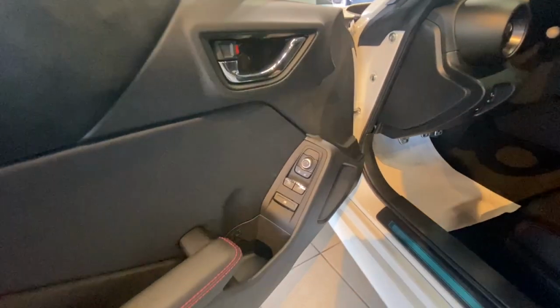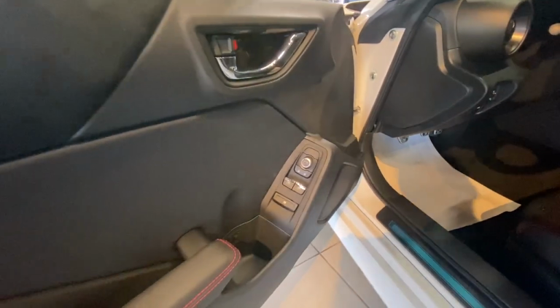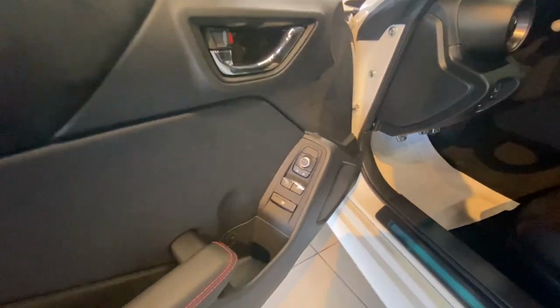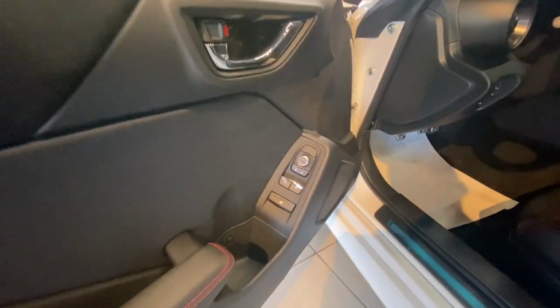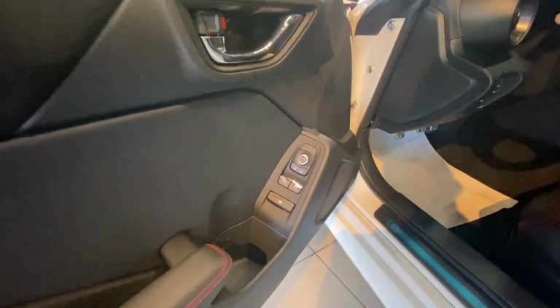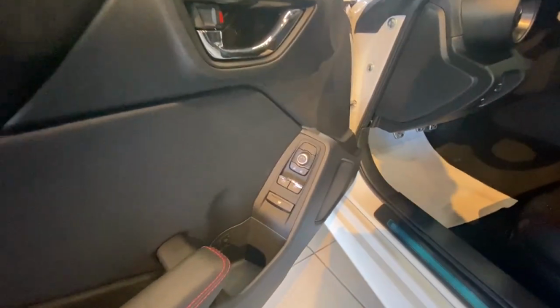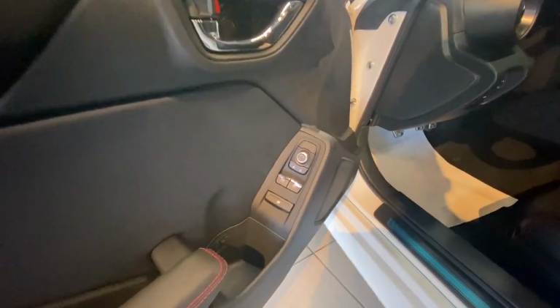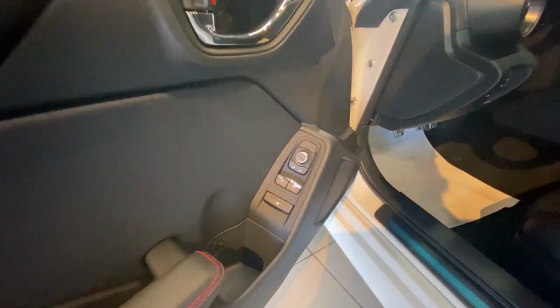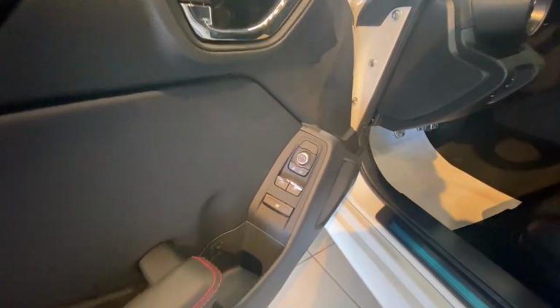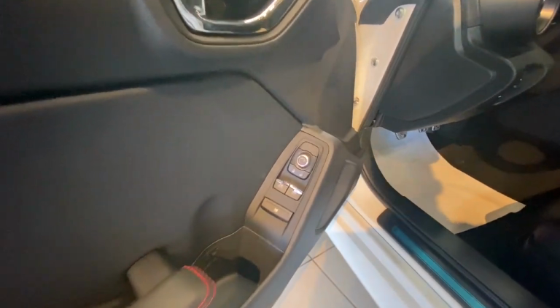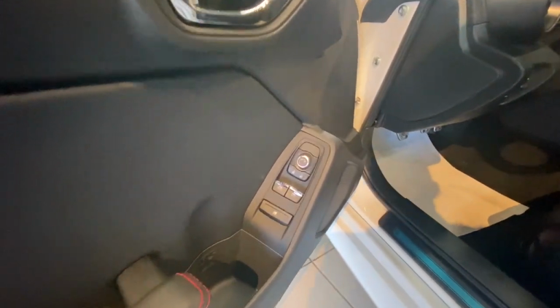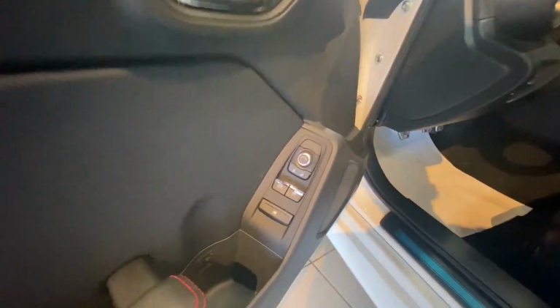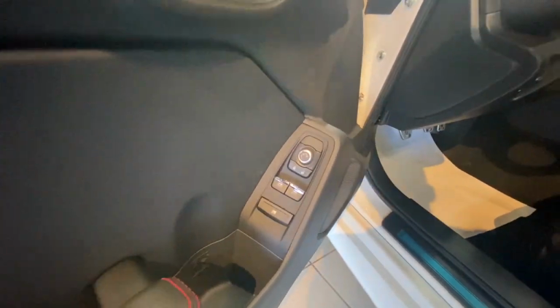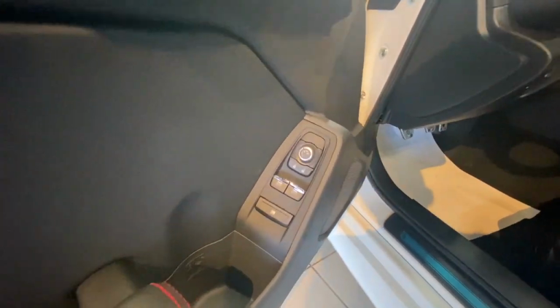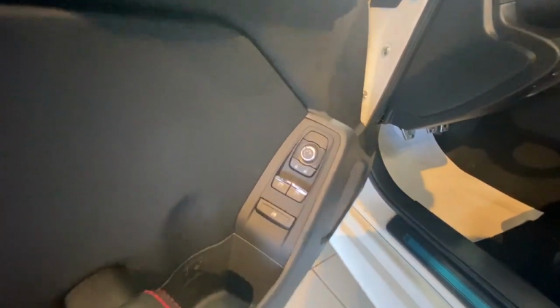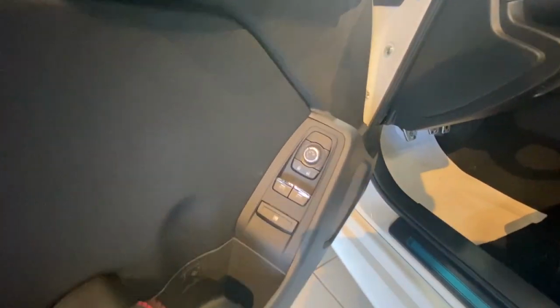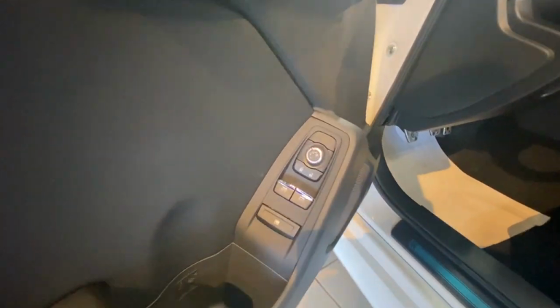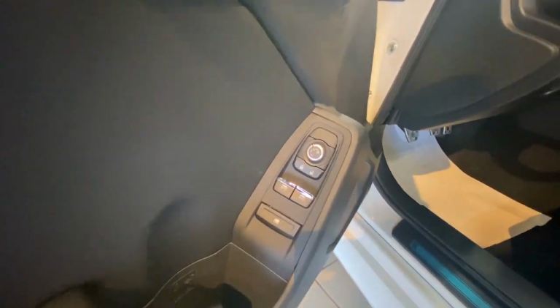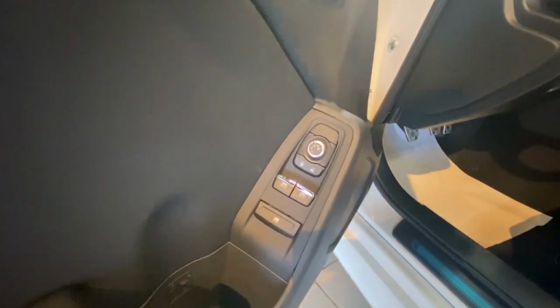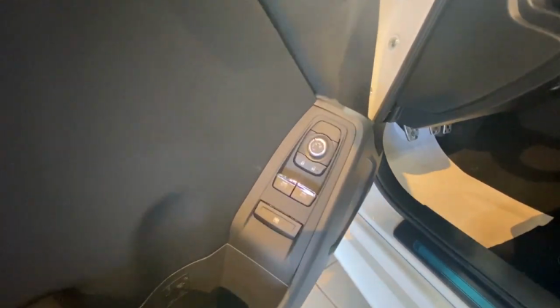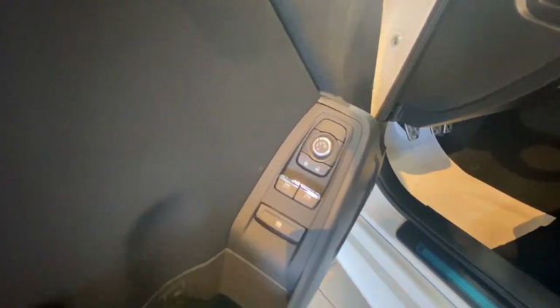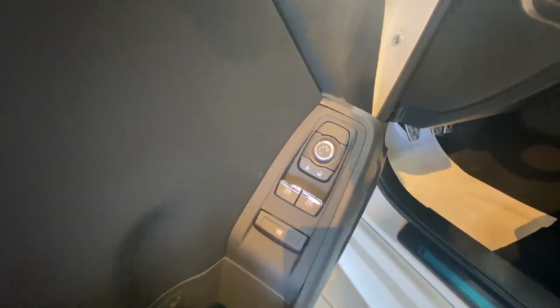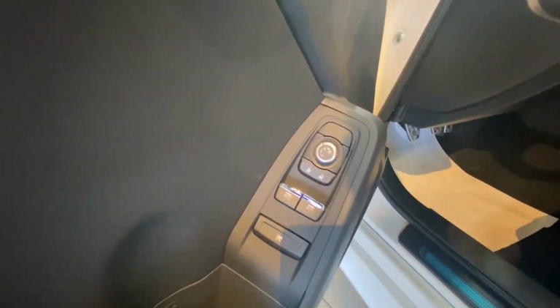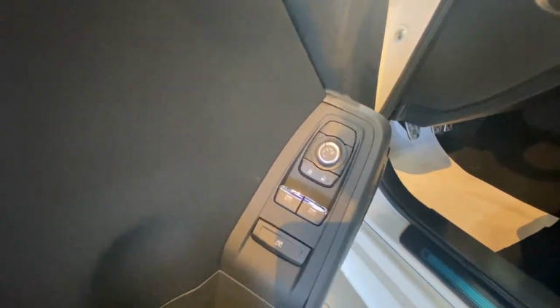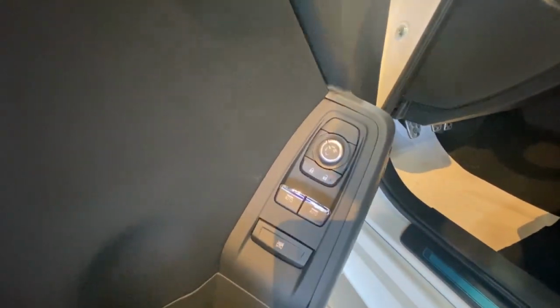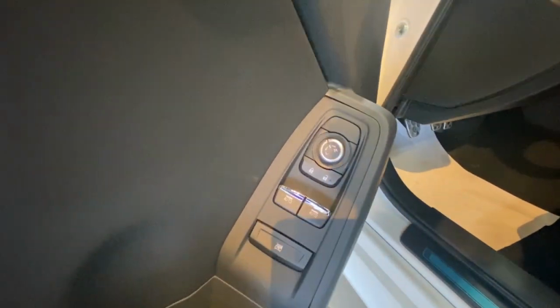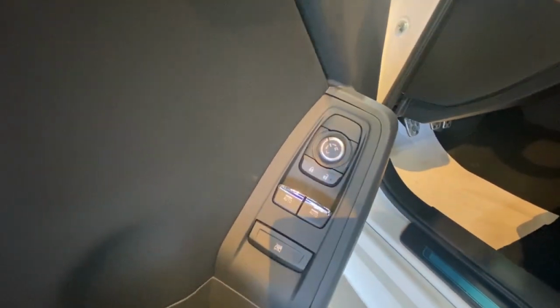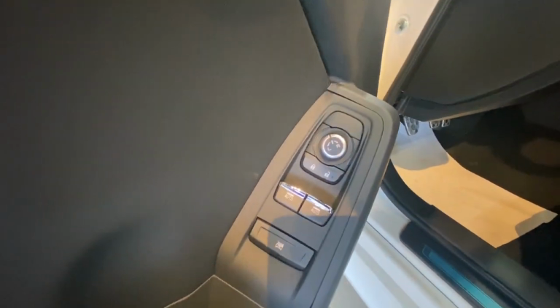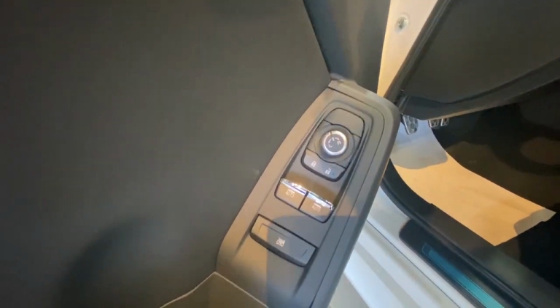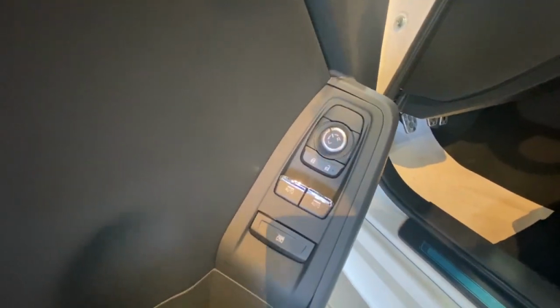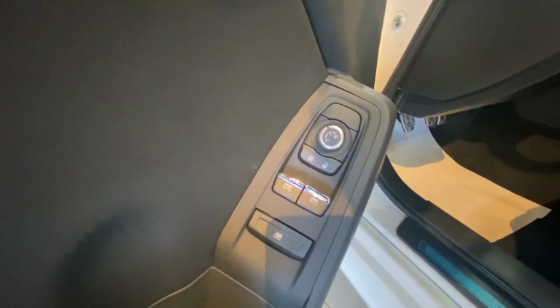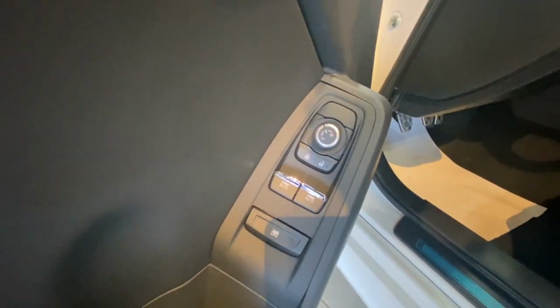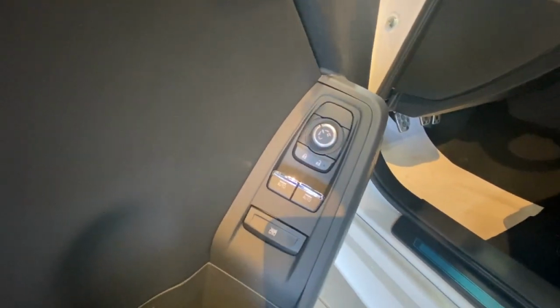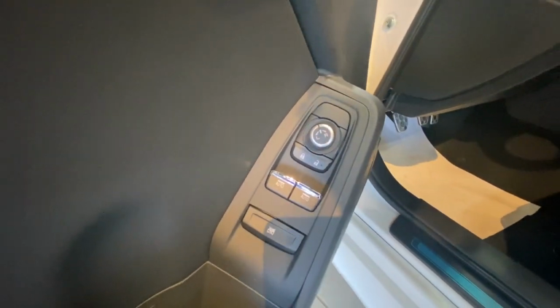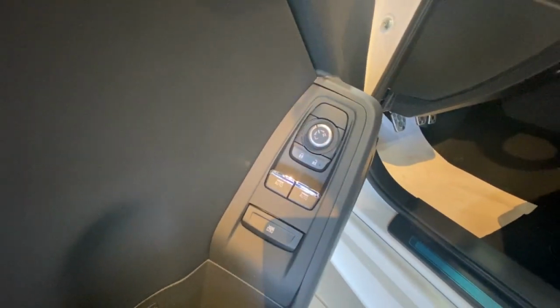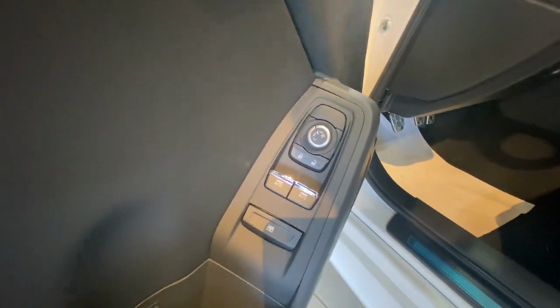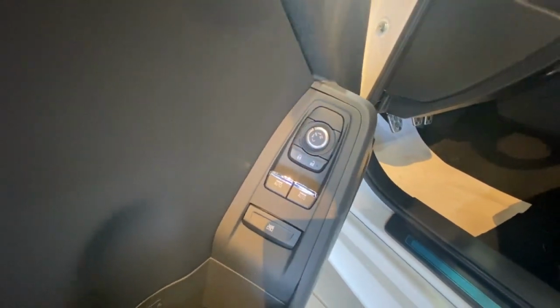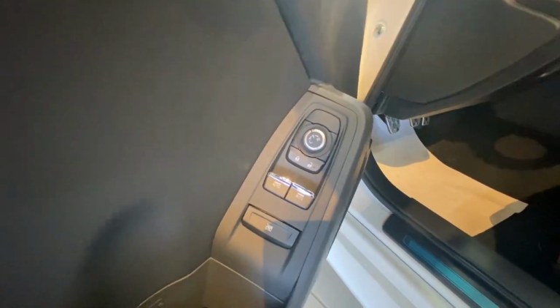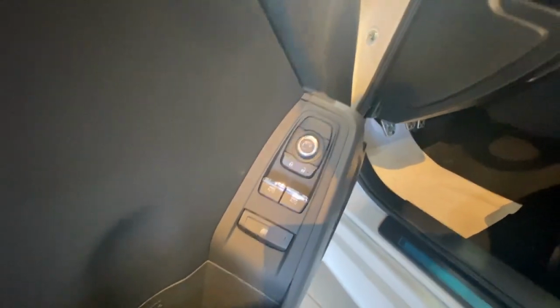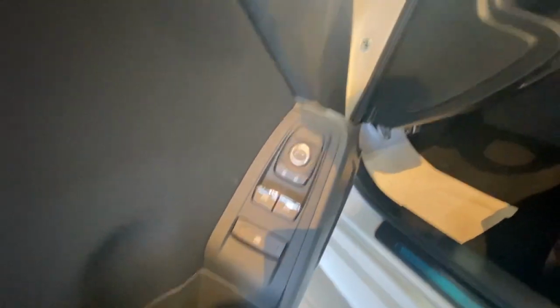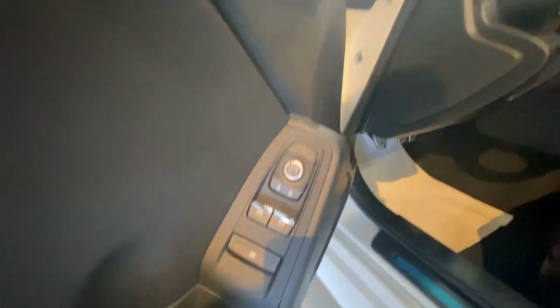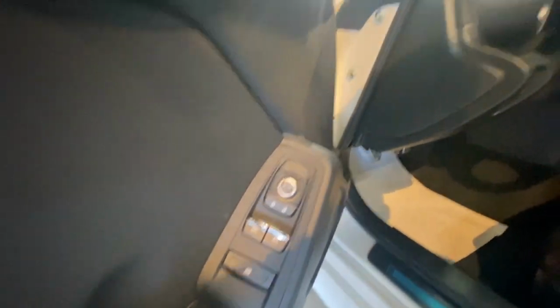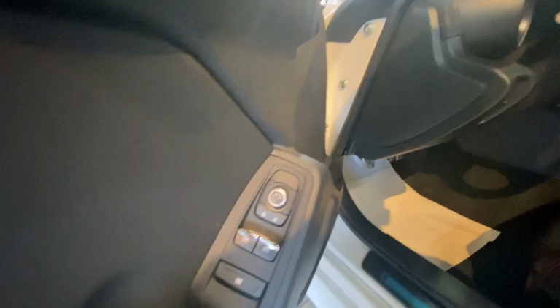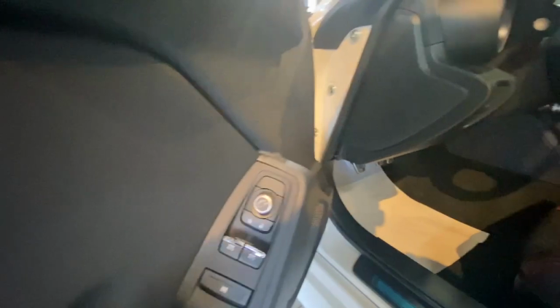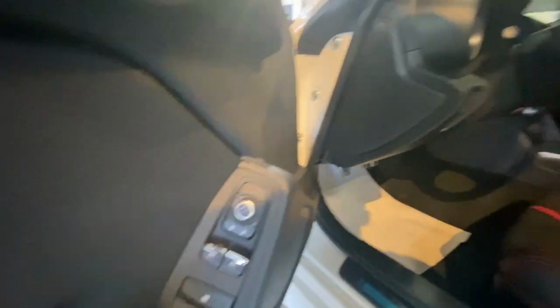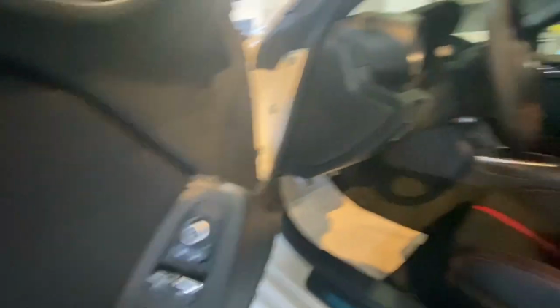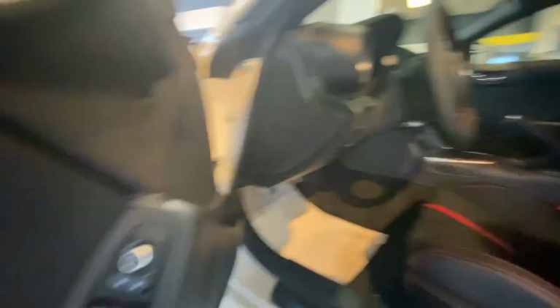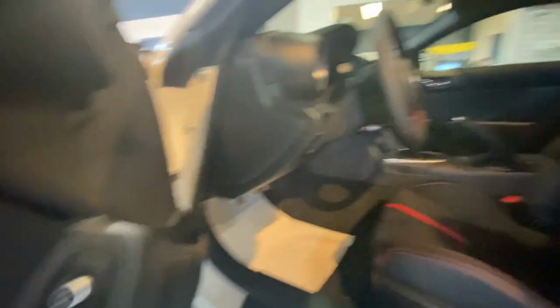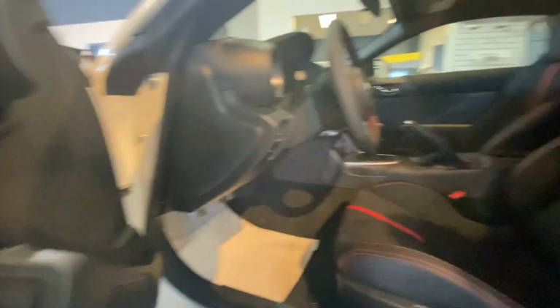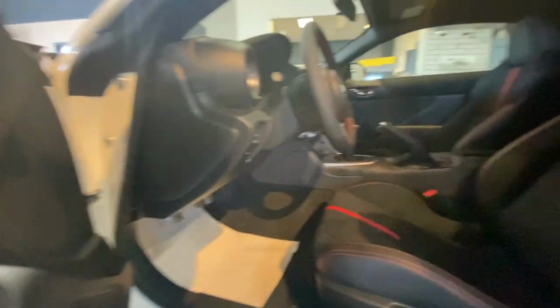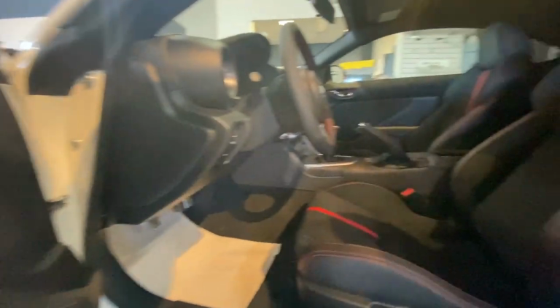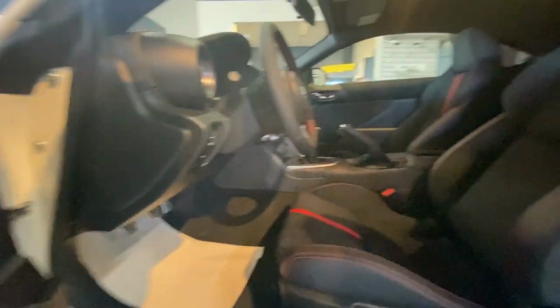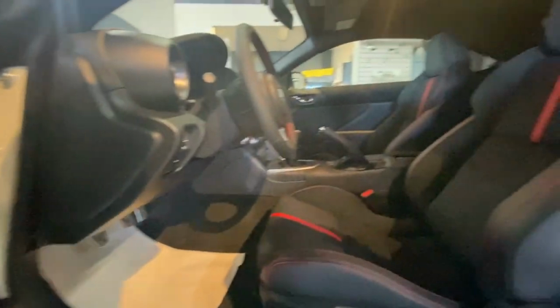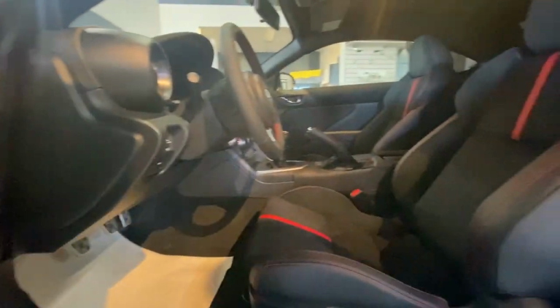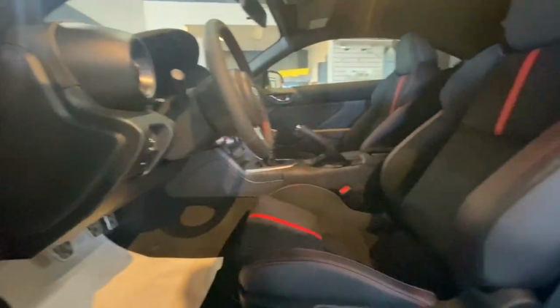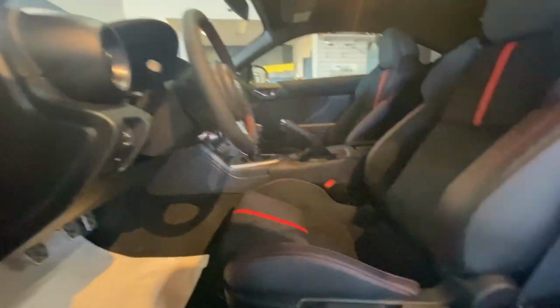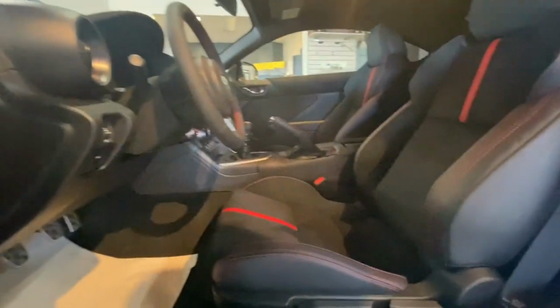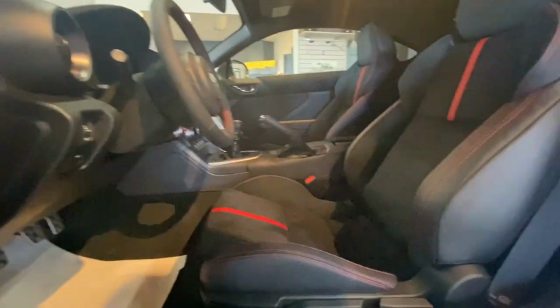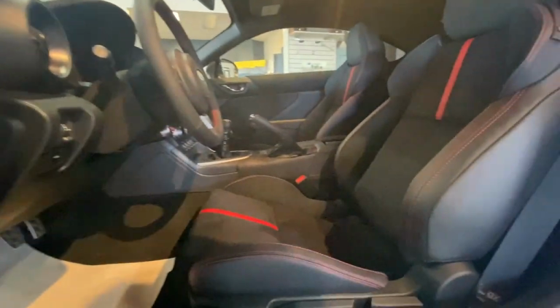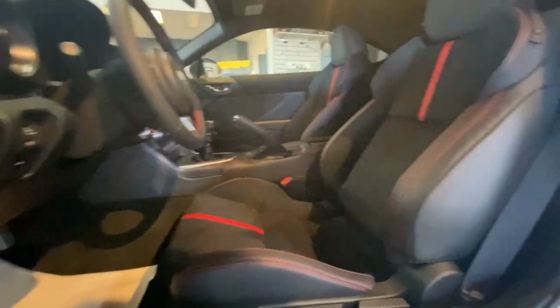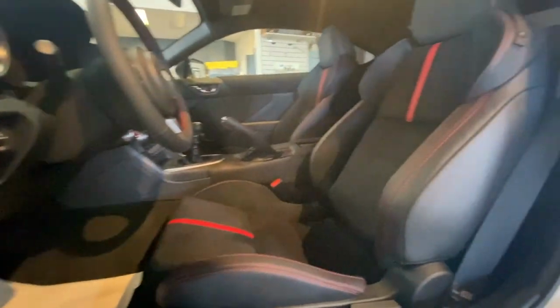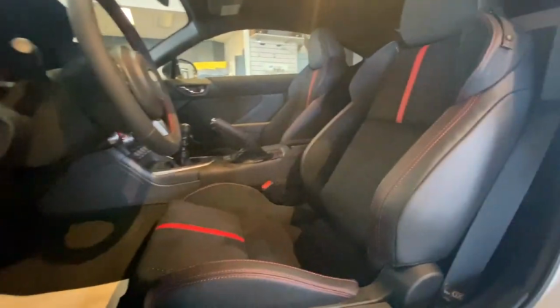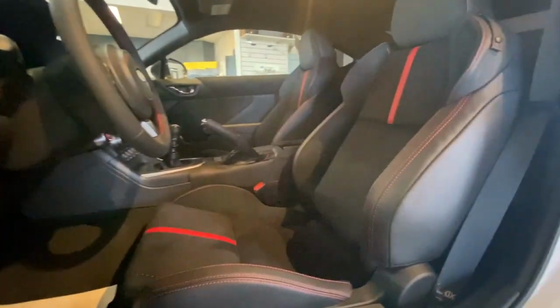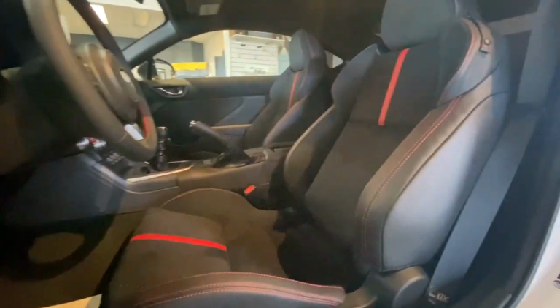Inside on the door we have automatic windows and mirror controls. For seating we have leather and Ultrasuede.